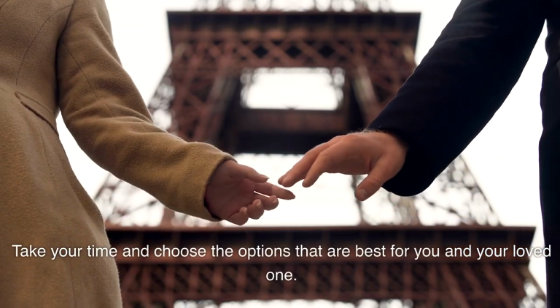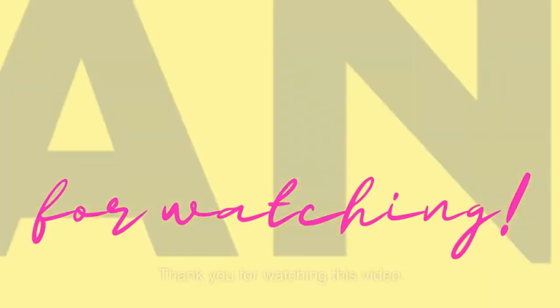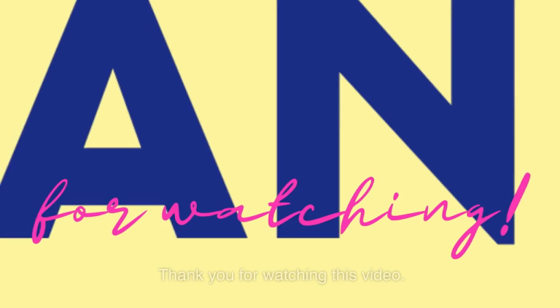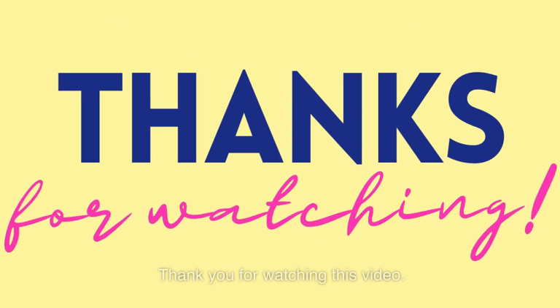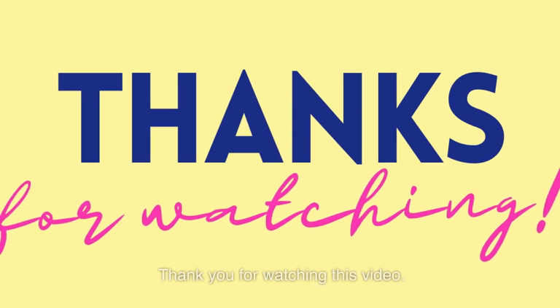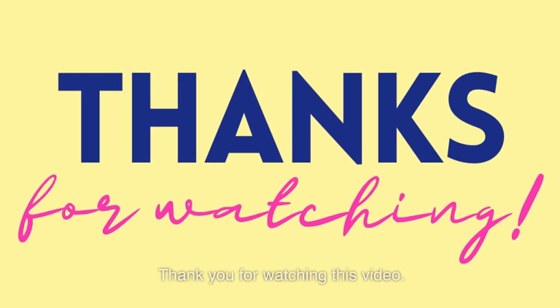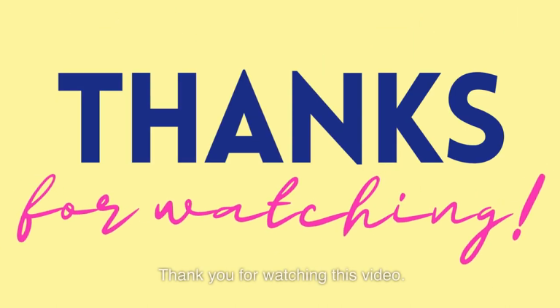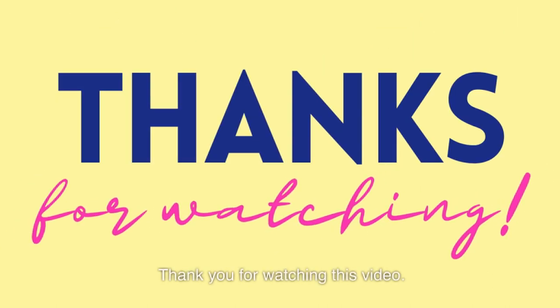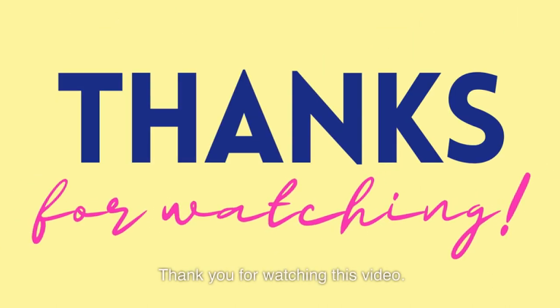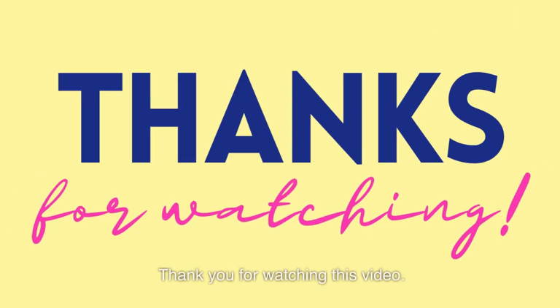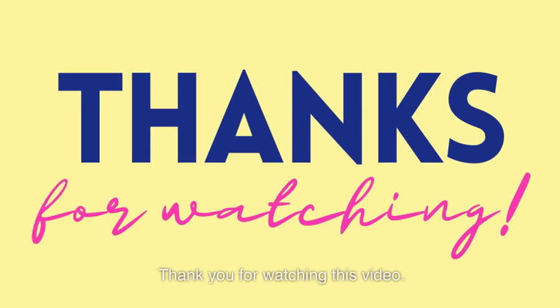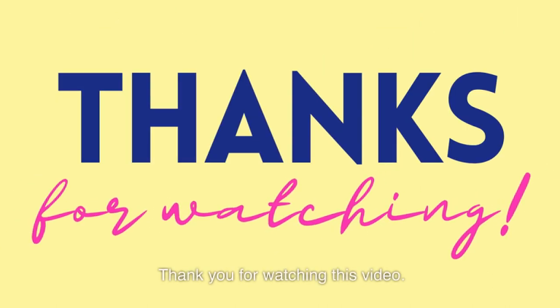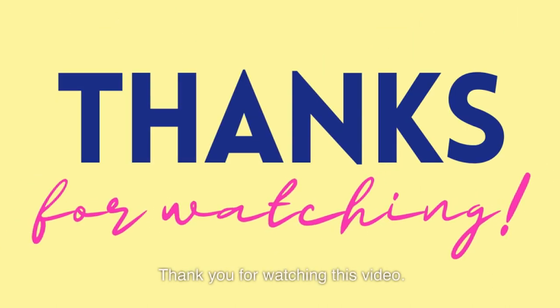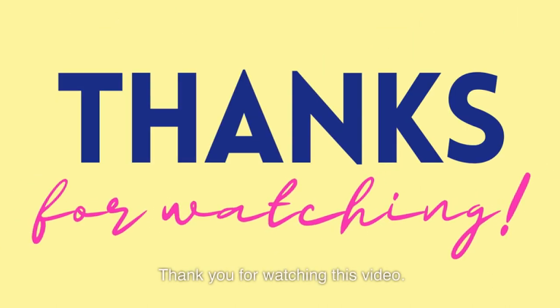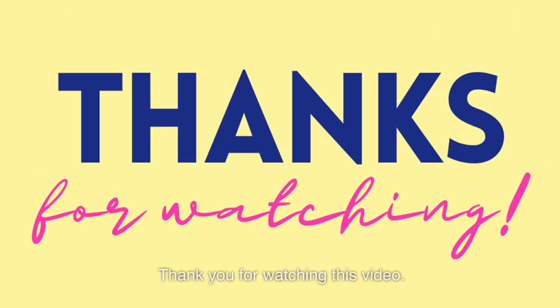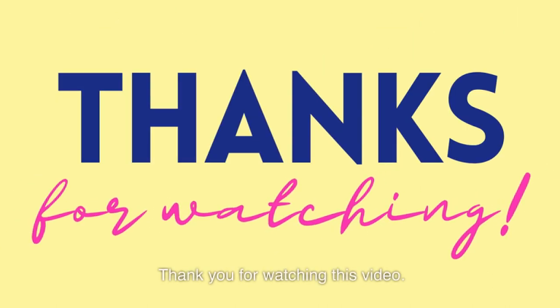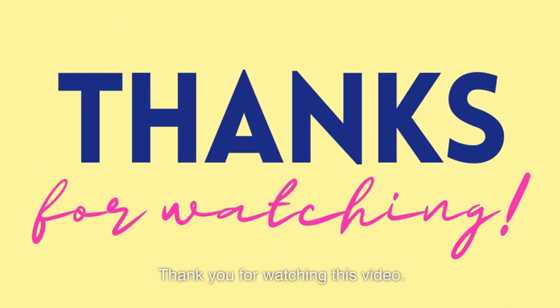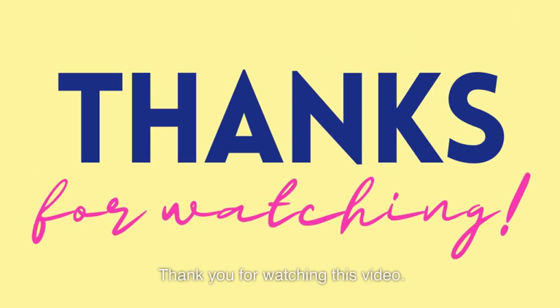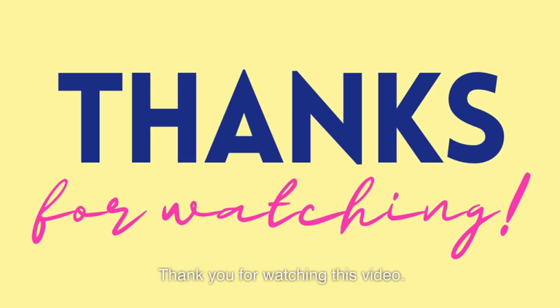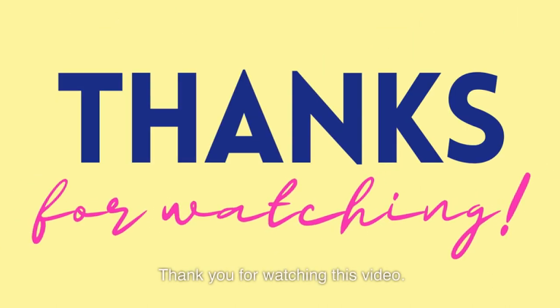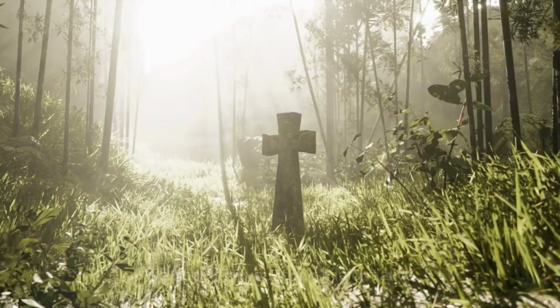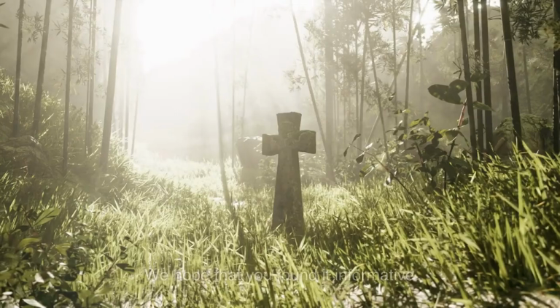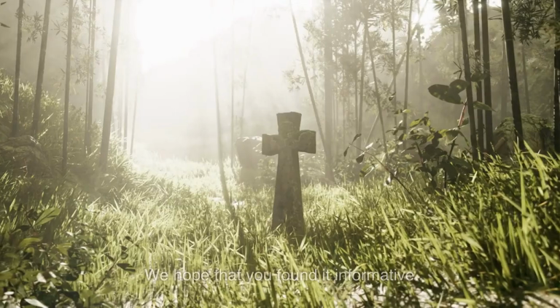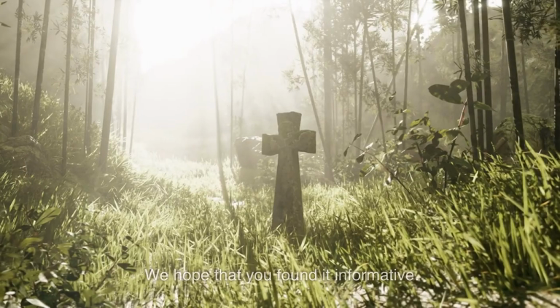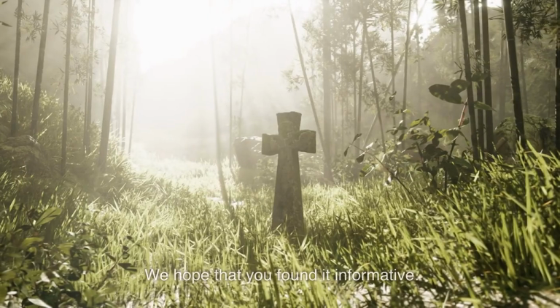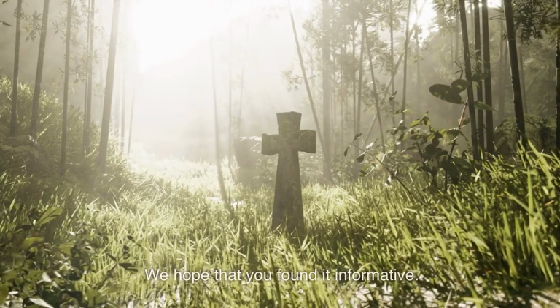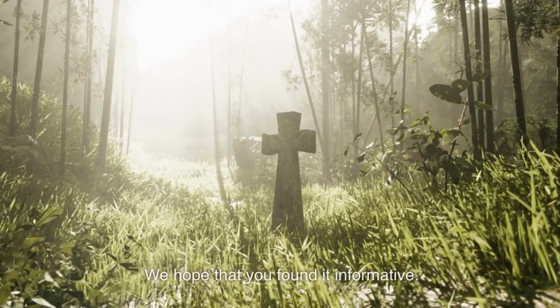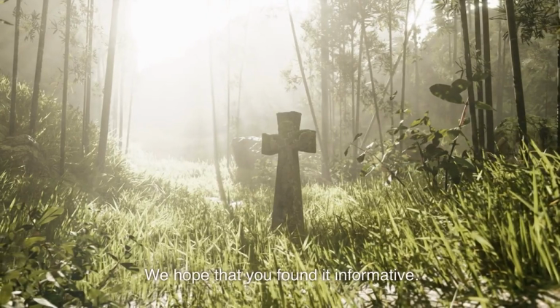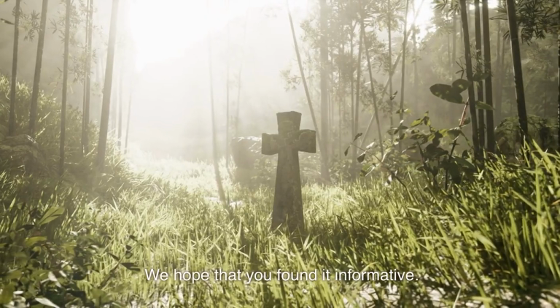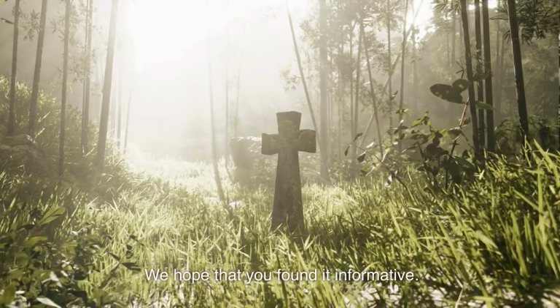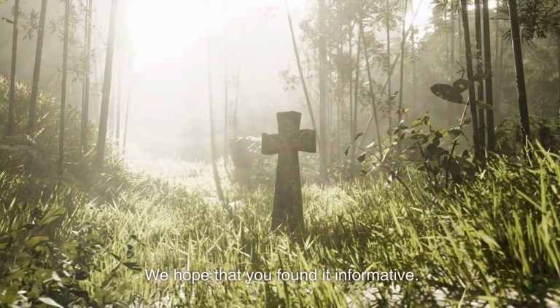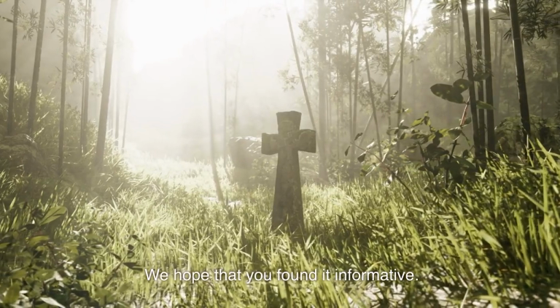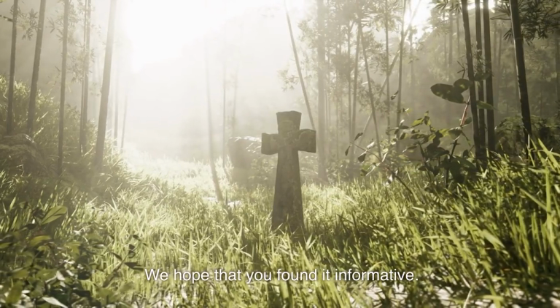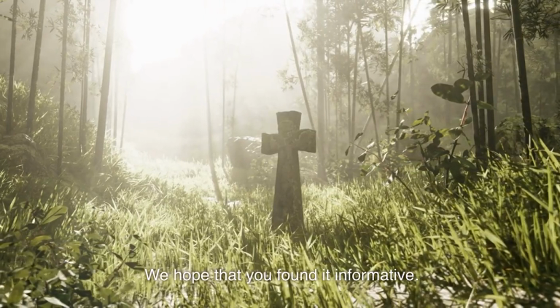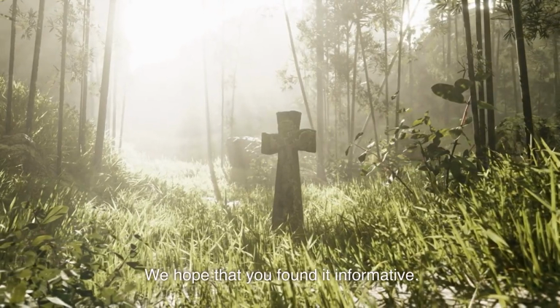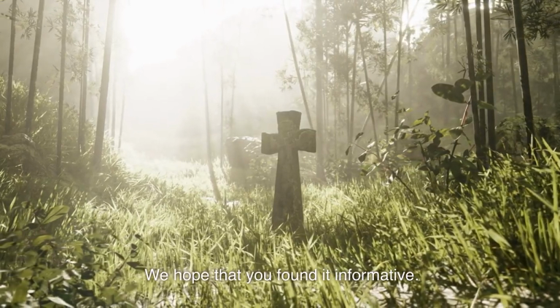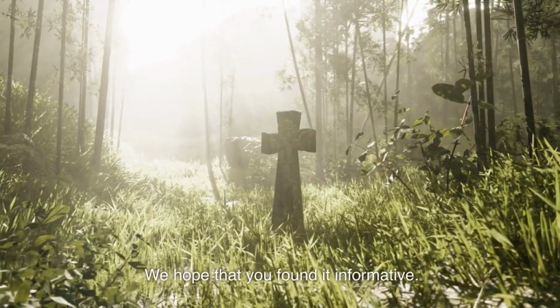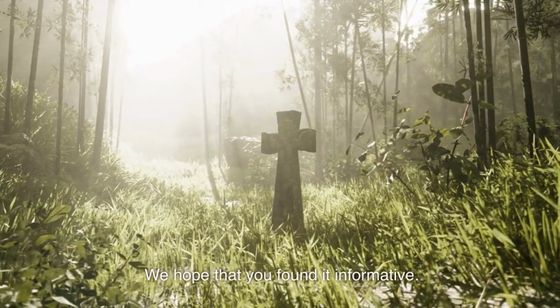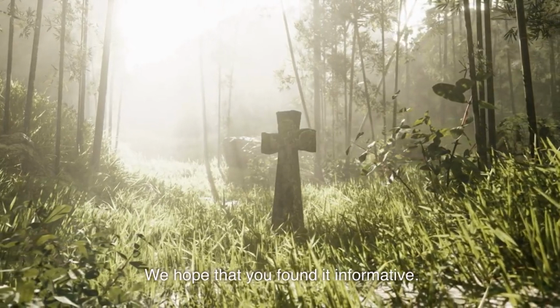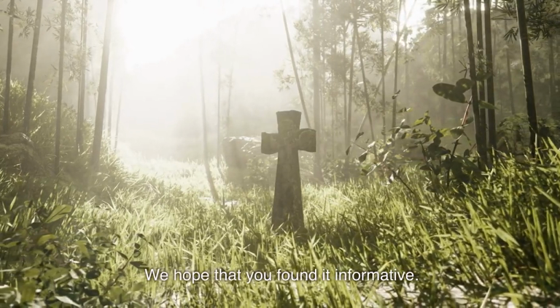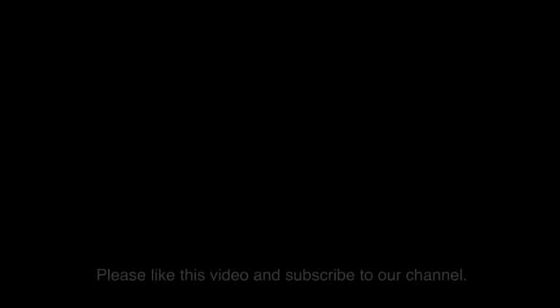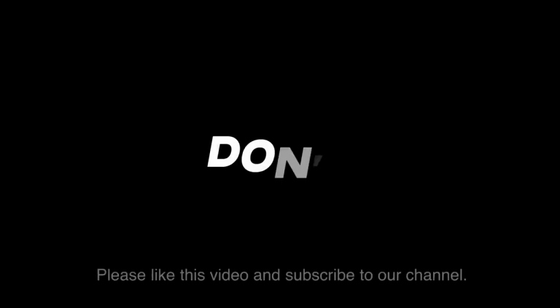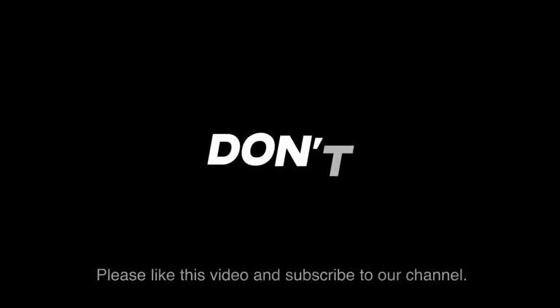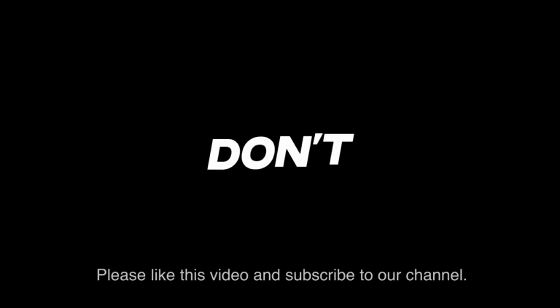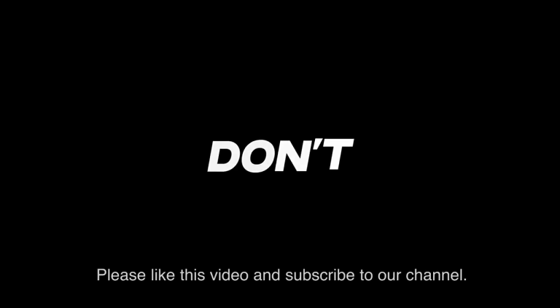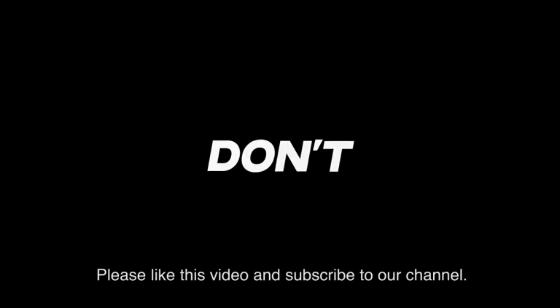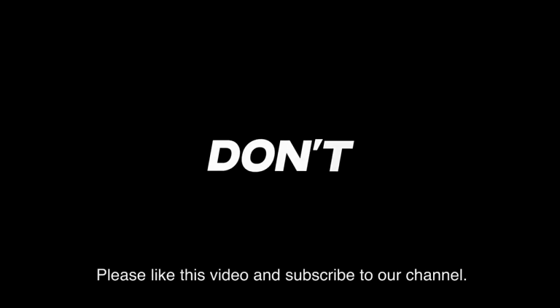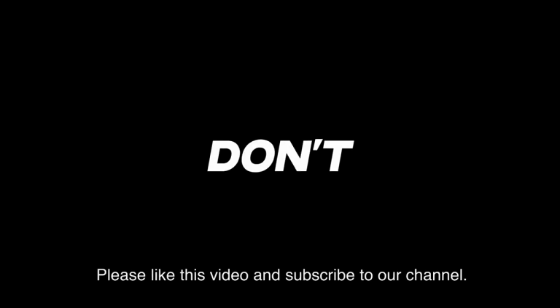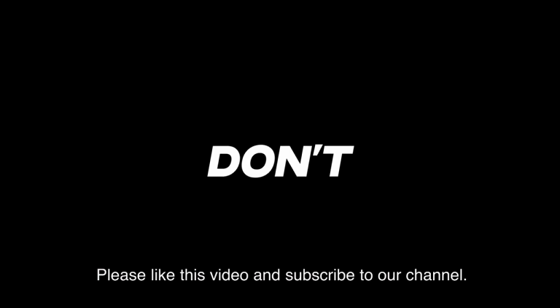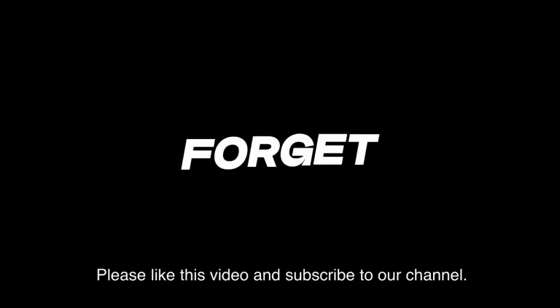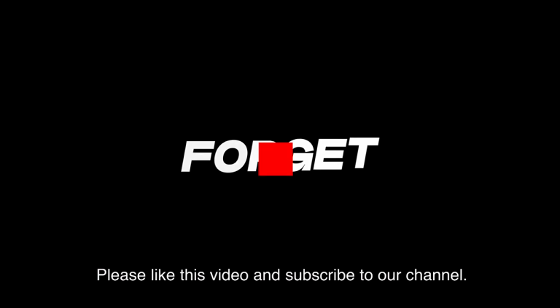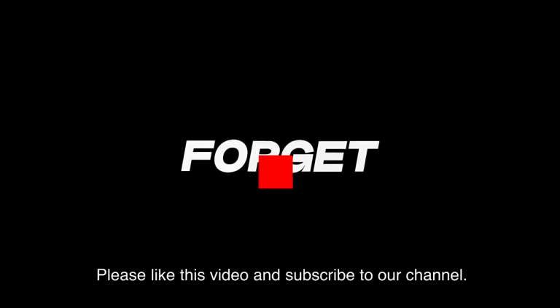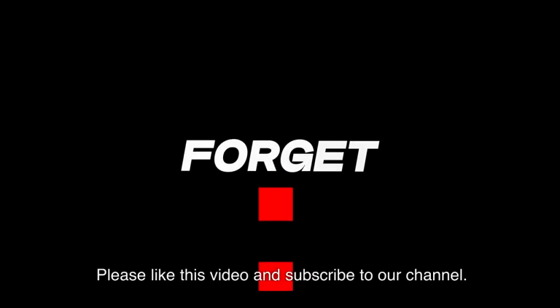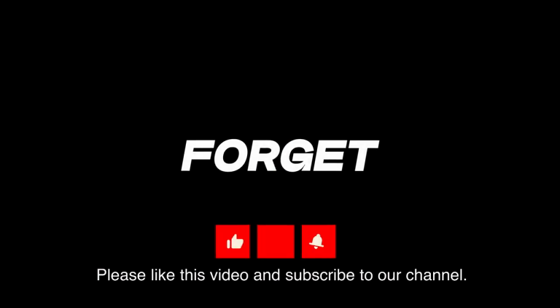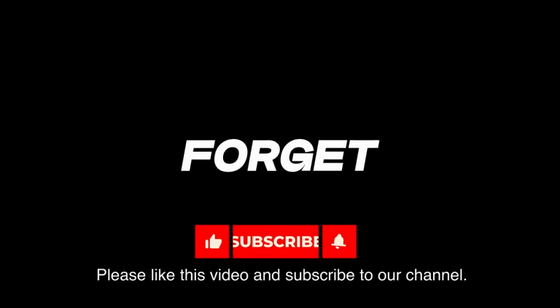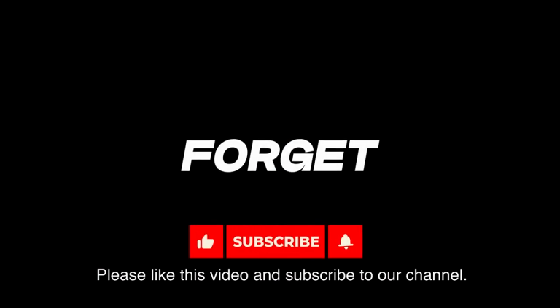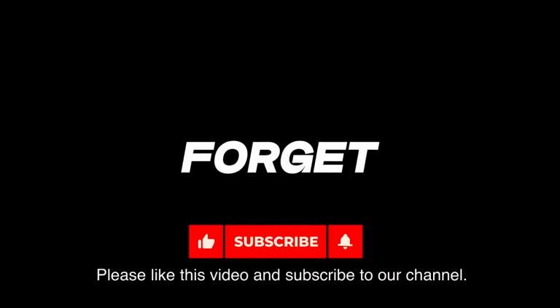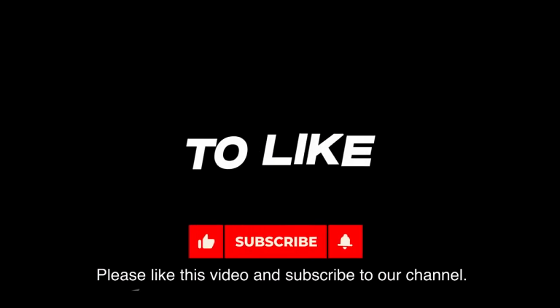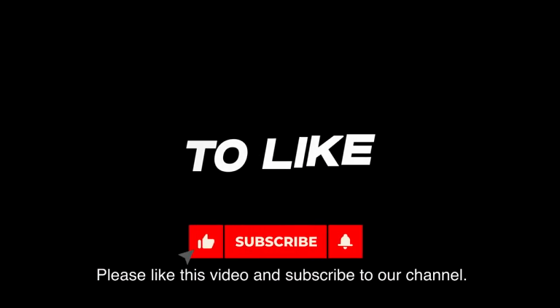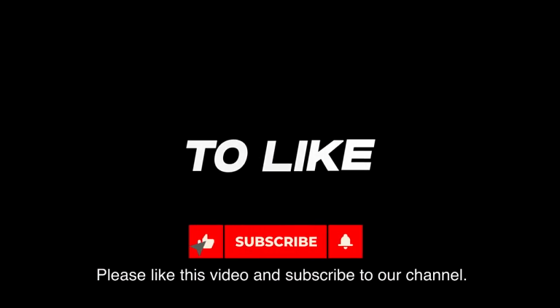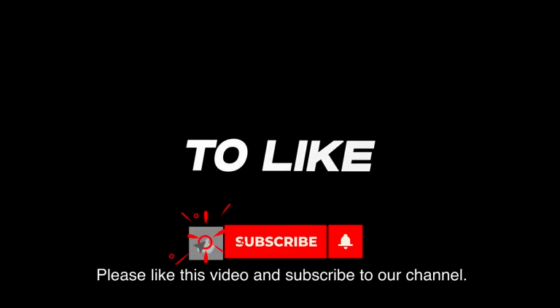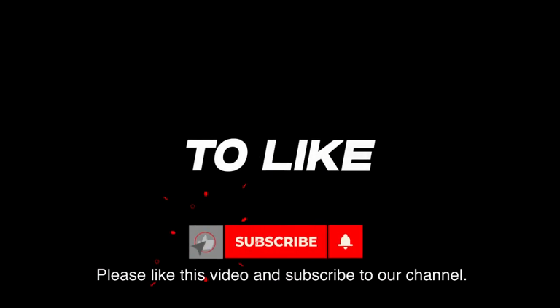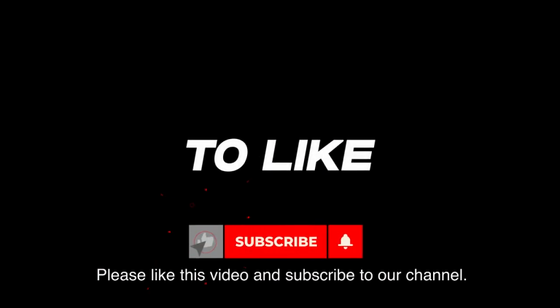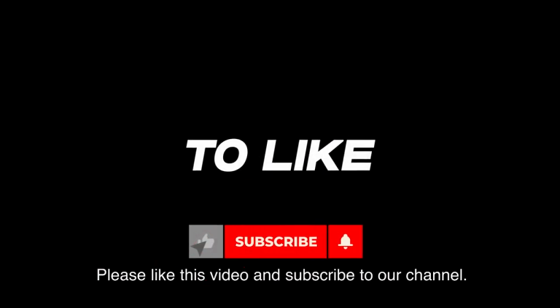Thank you for watching this video. We hope that you found it informative. Please like this video and subscribe to our channel.